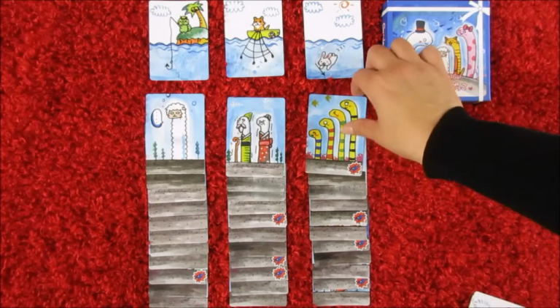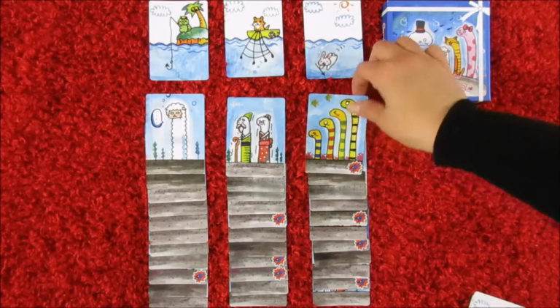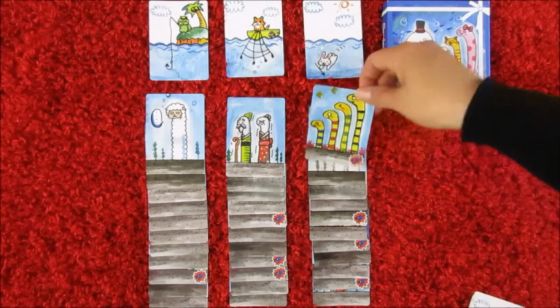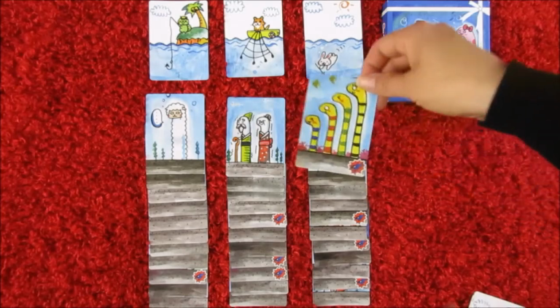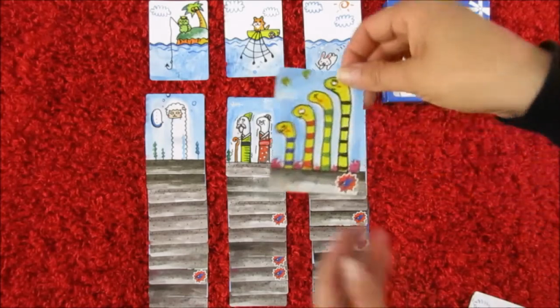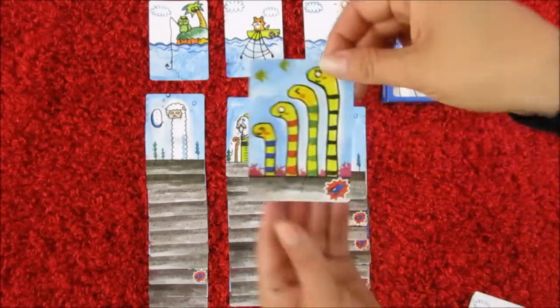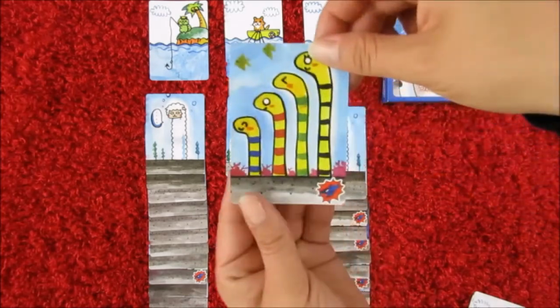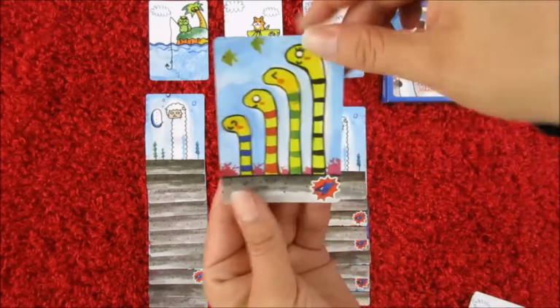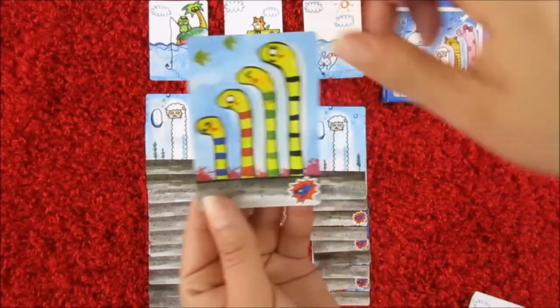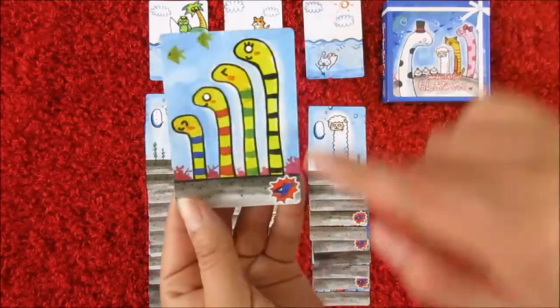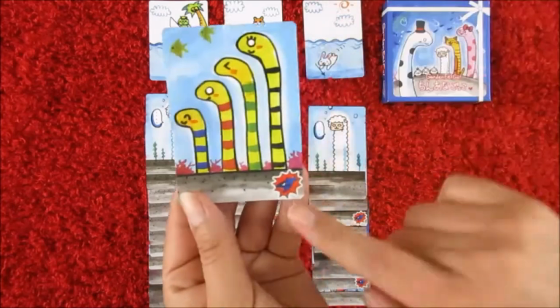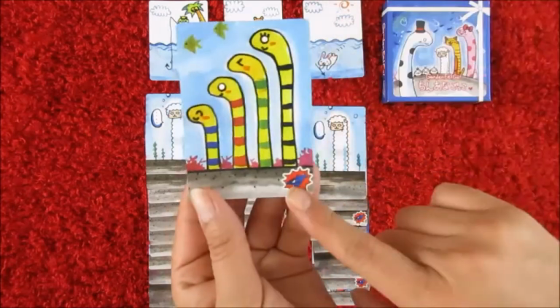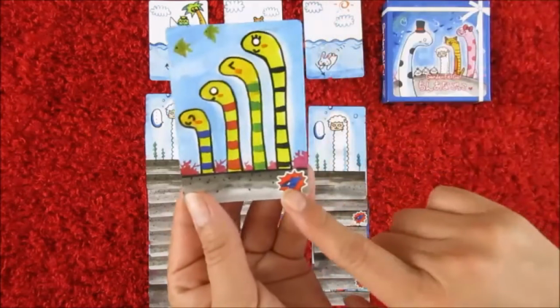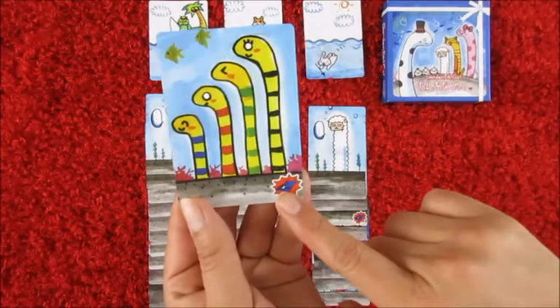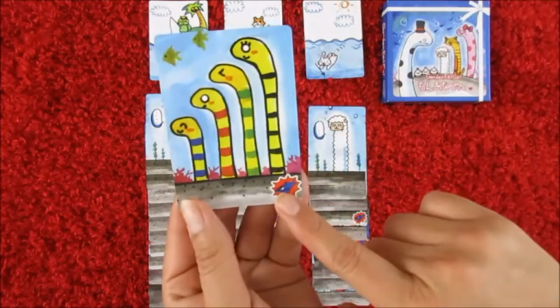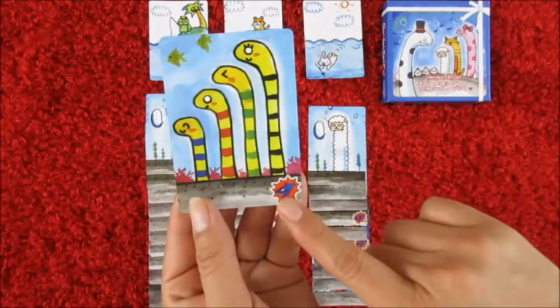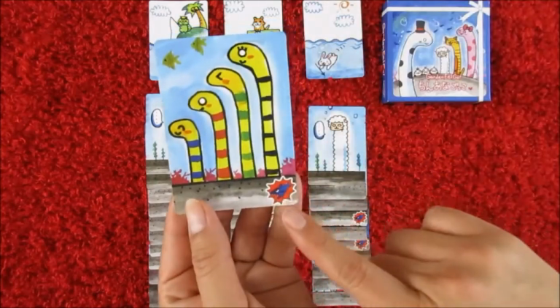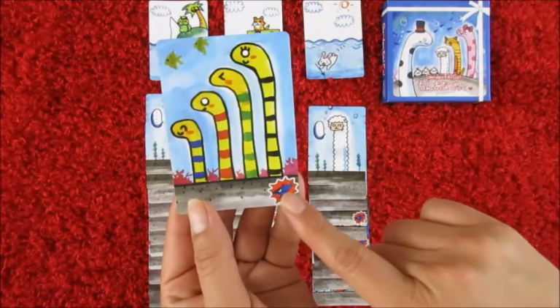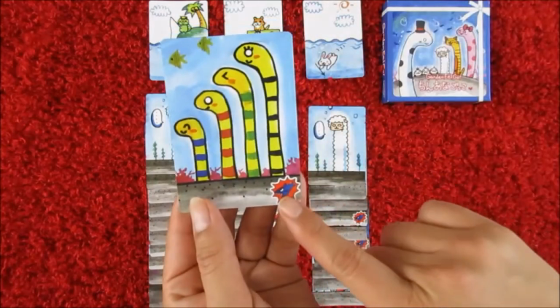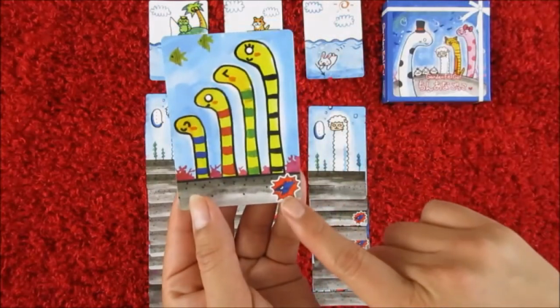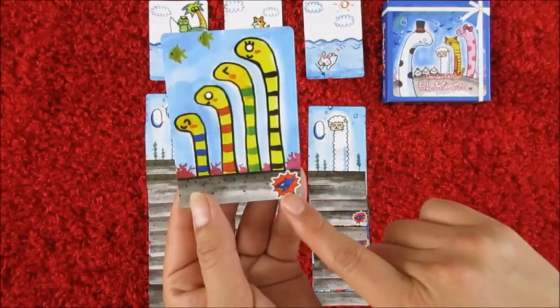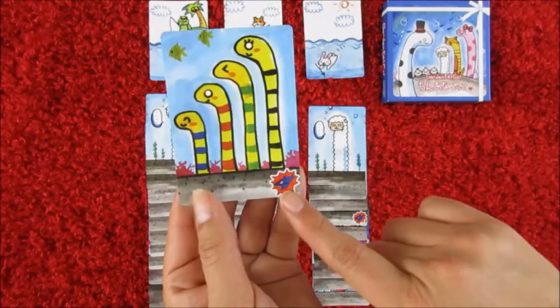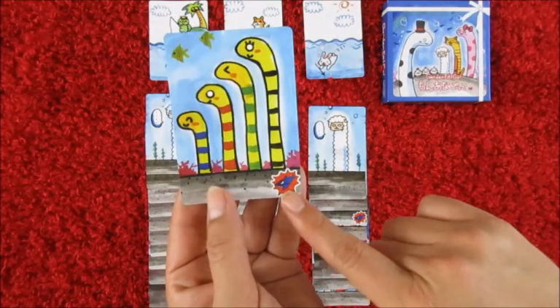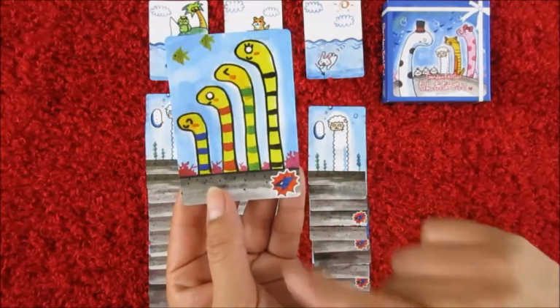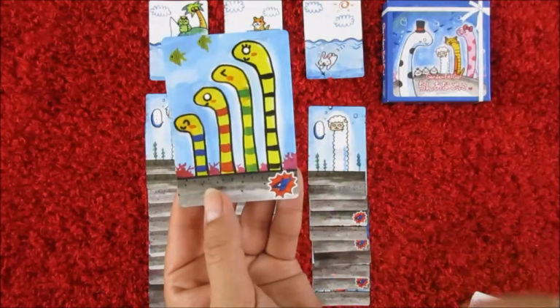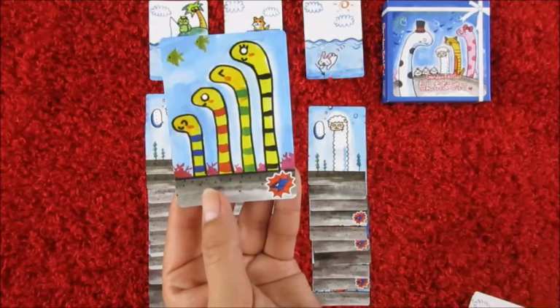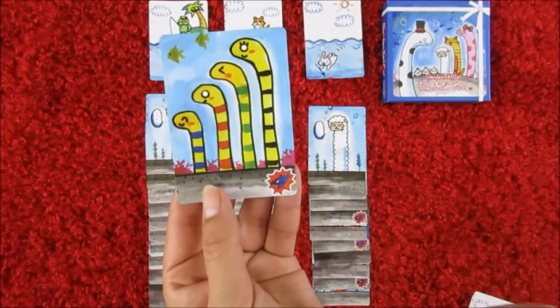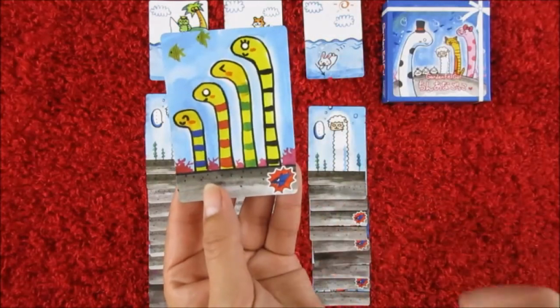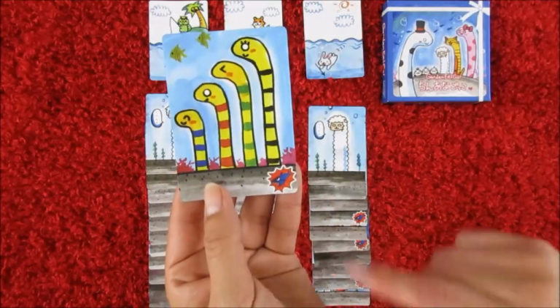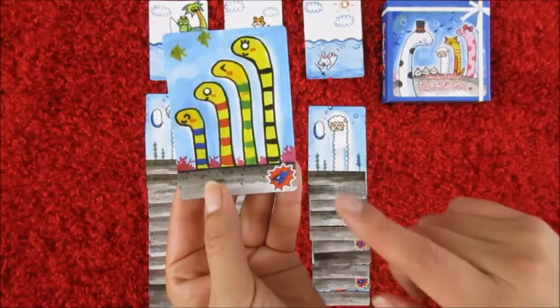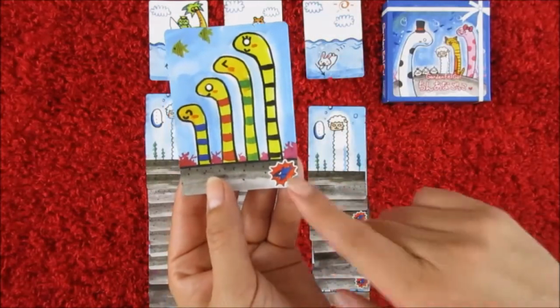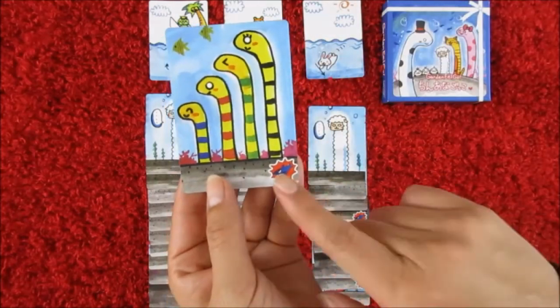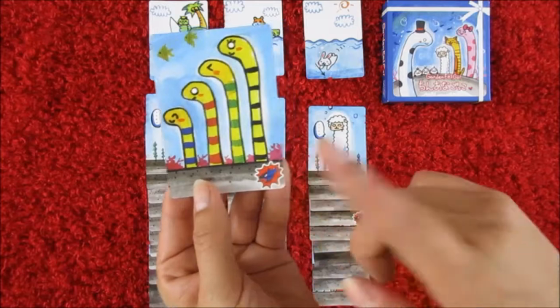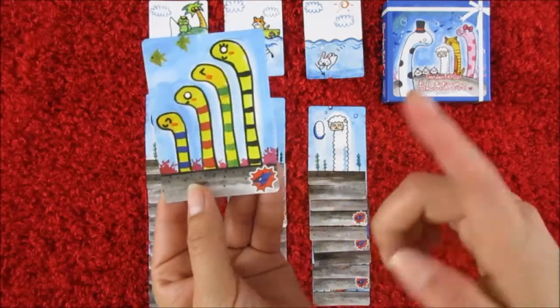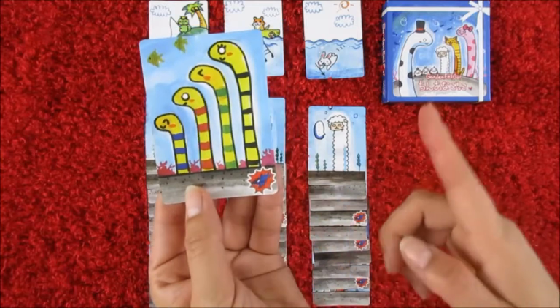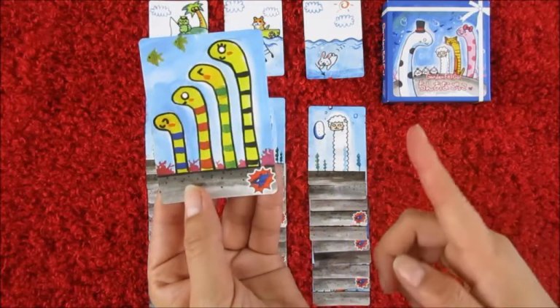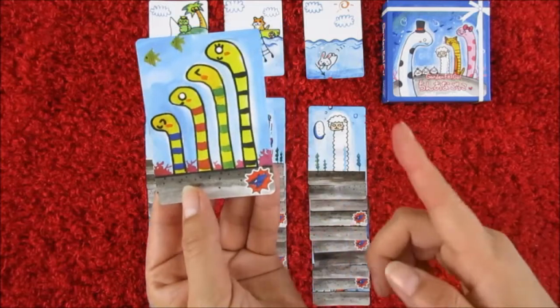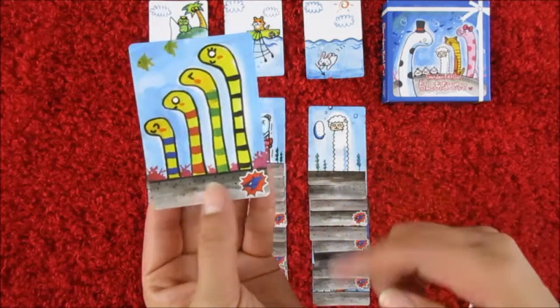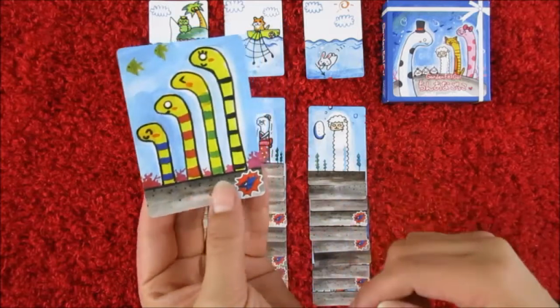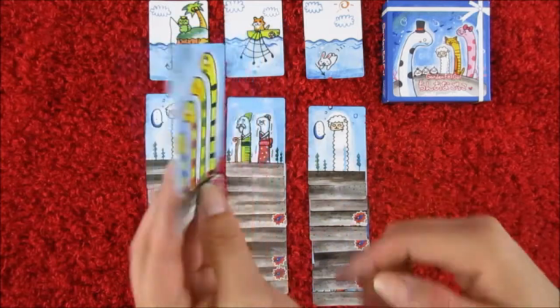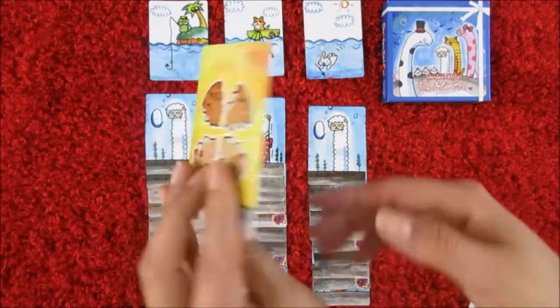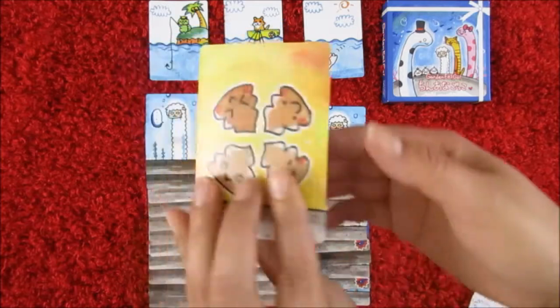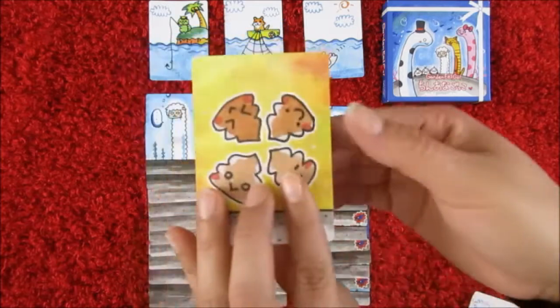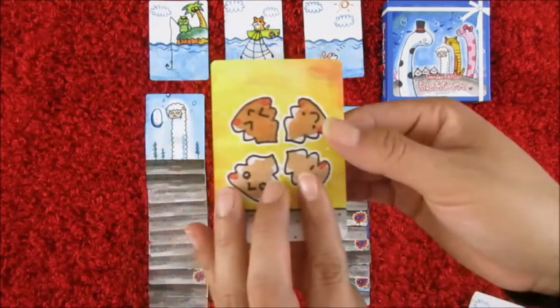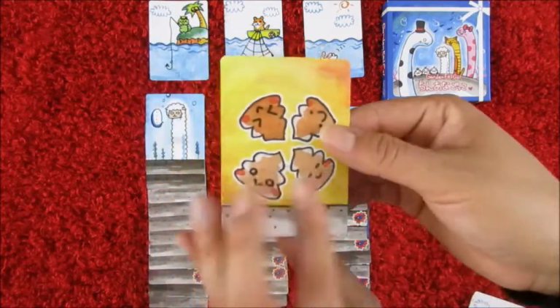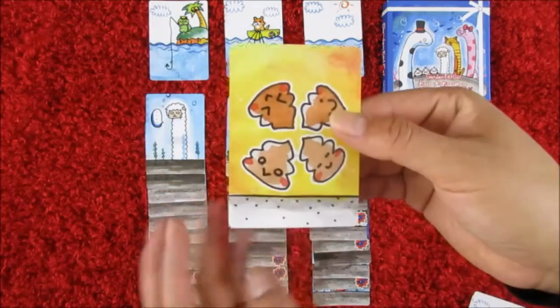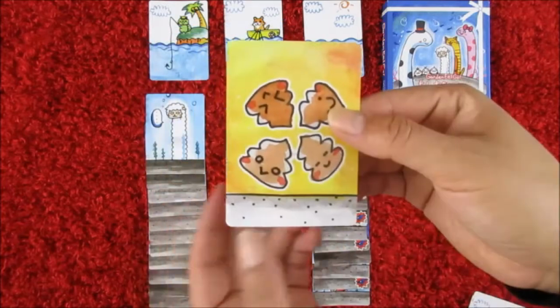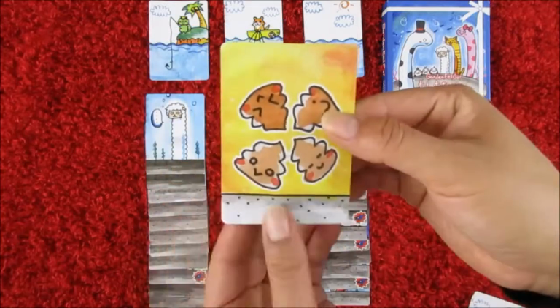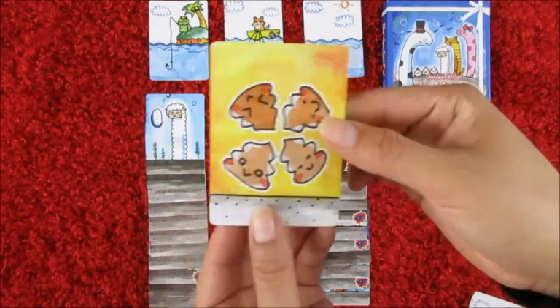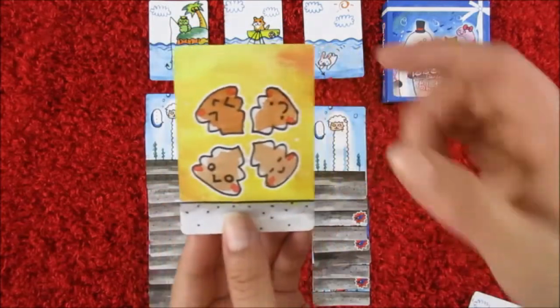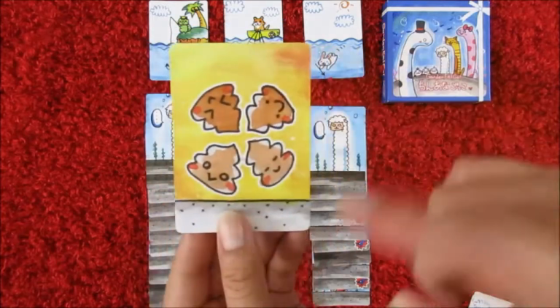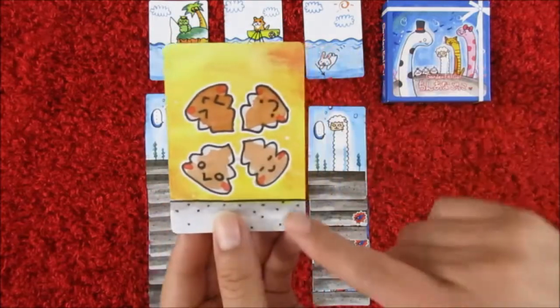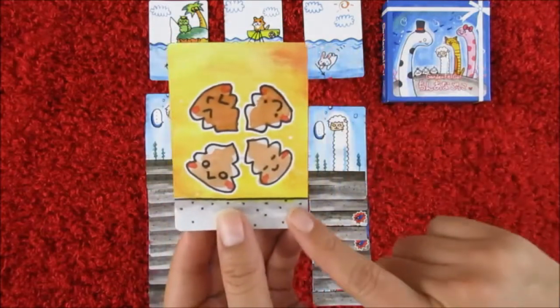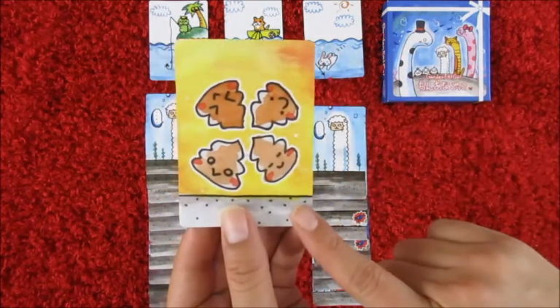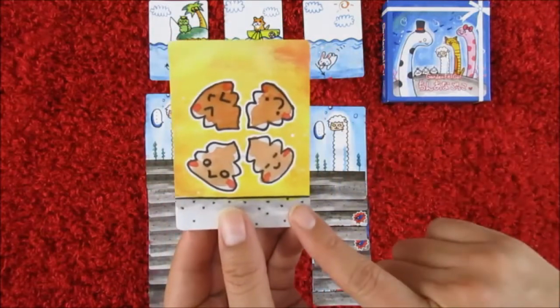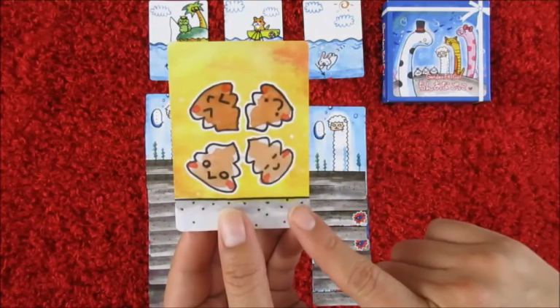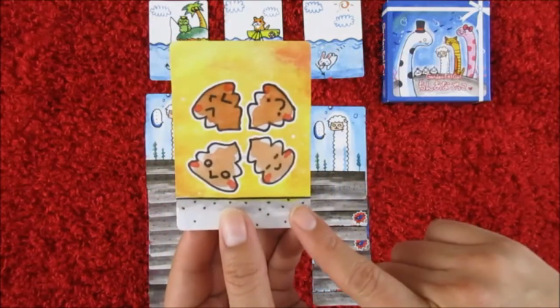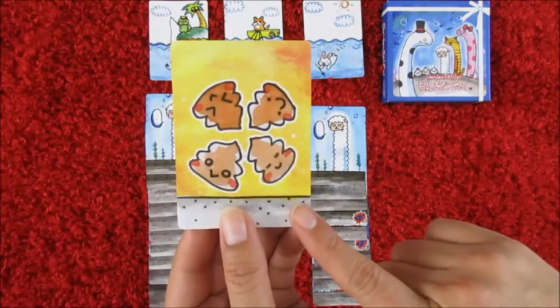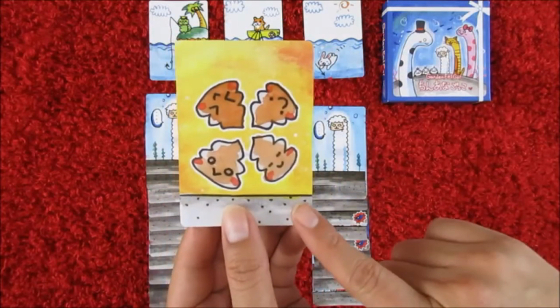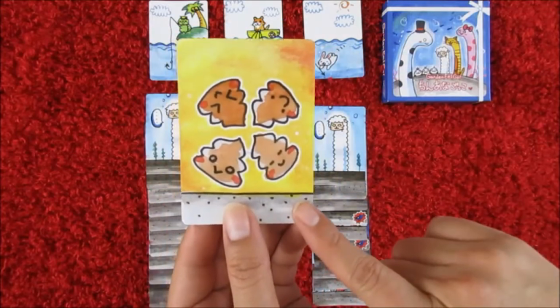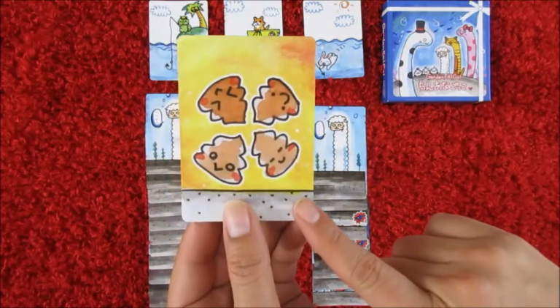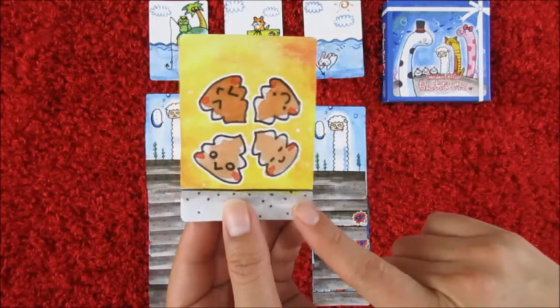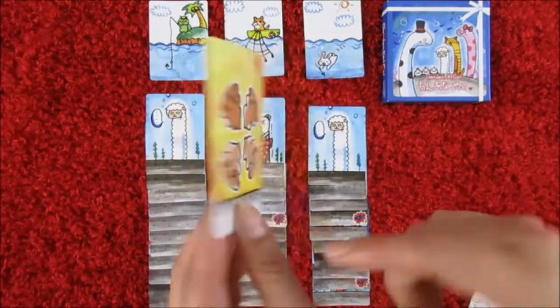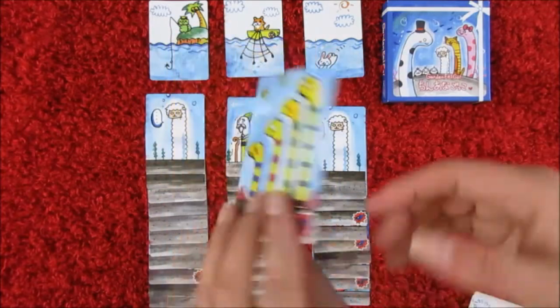However, if an eel that we collect has a shark next to it, it will turn the next card that we collect into negative points.